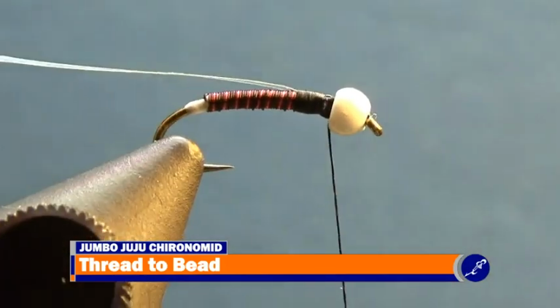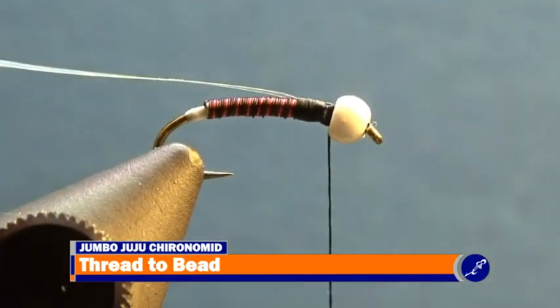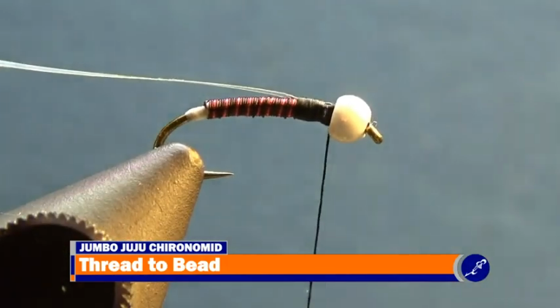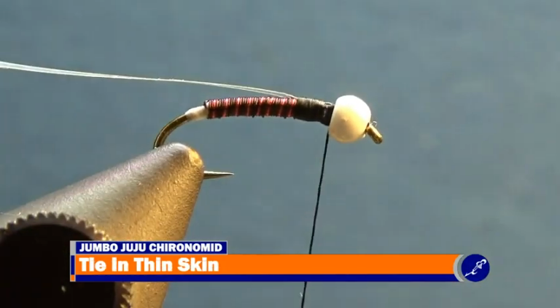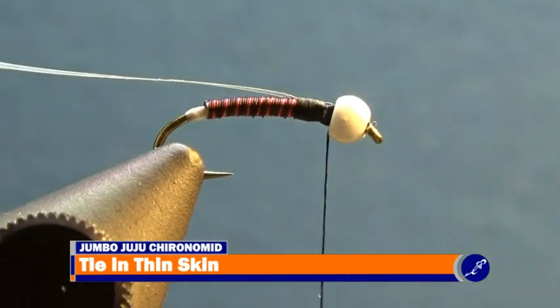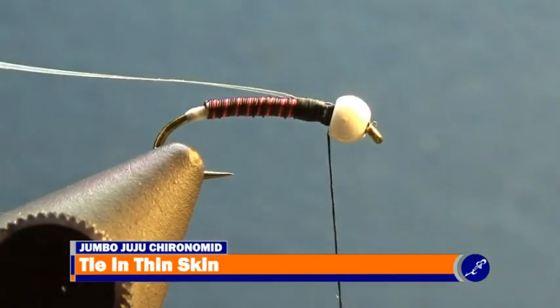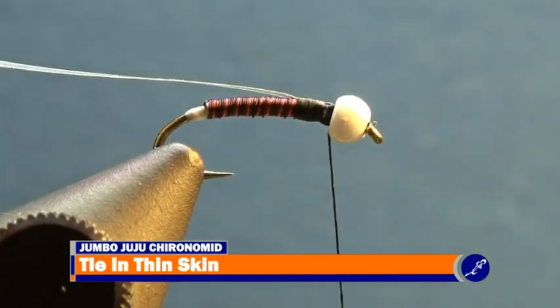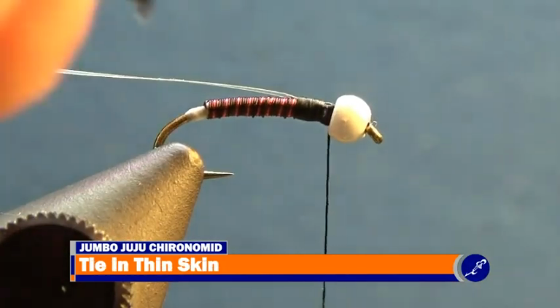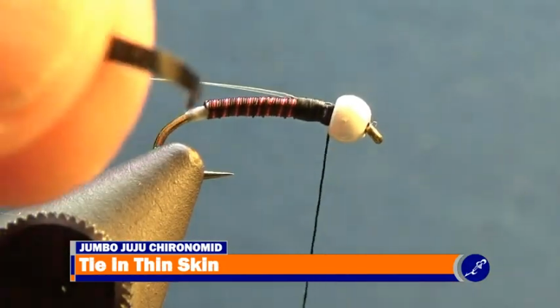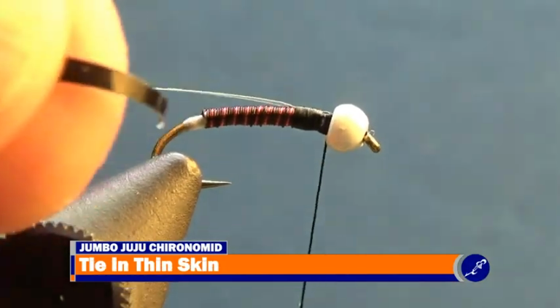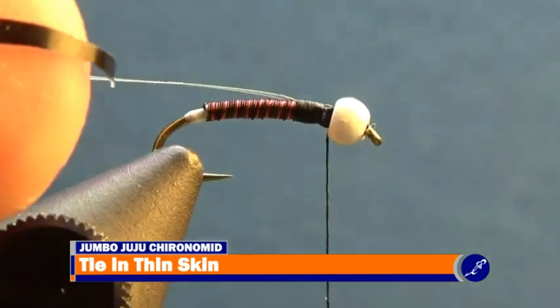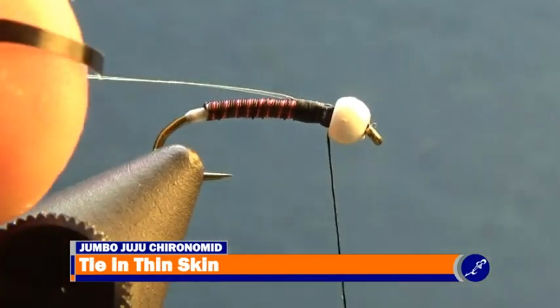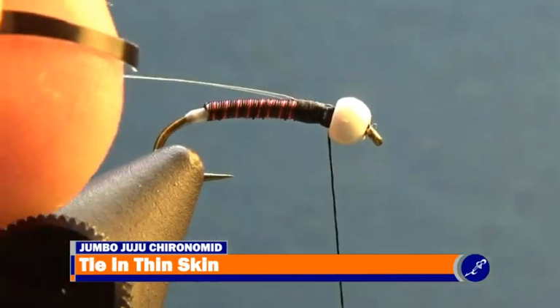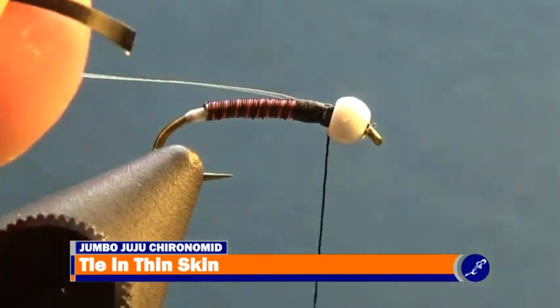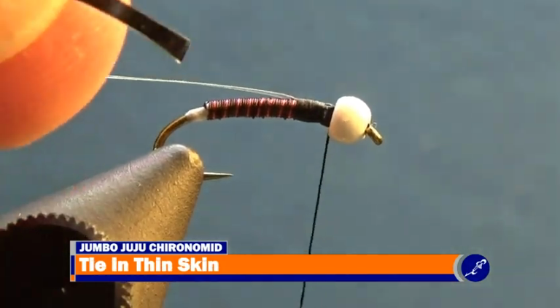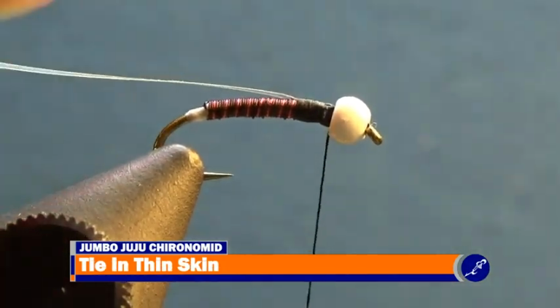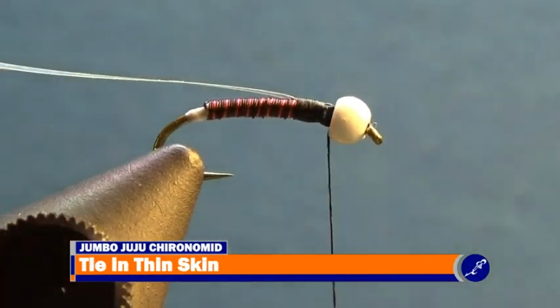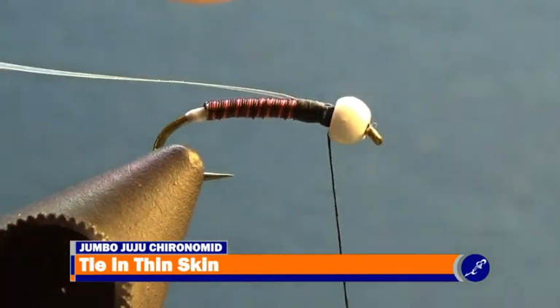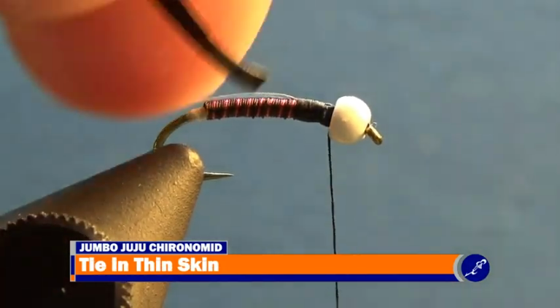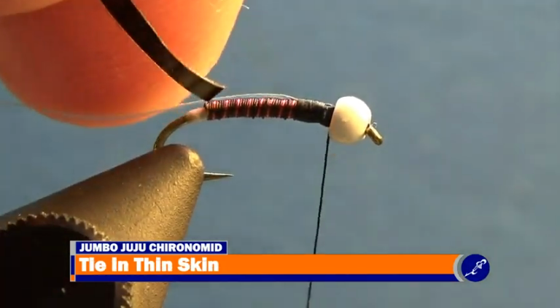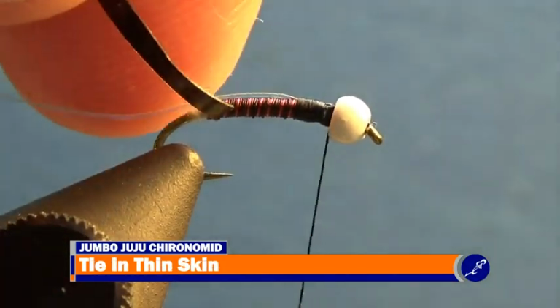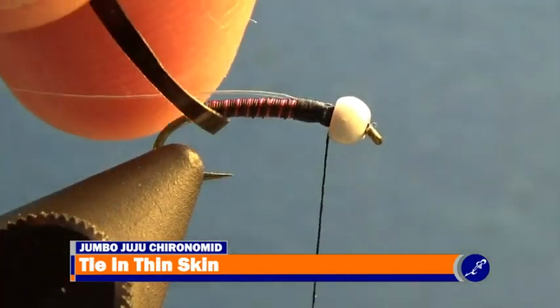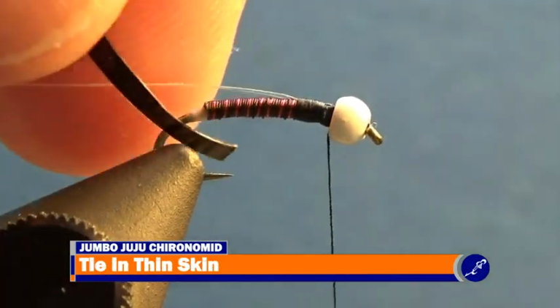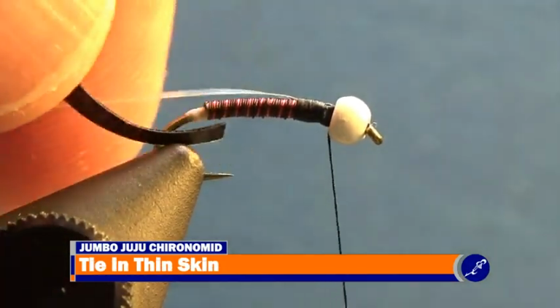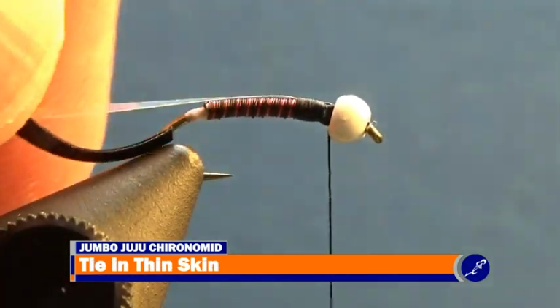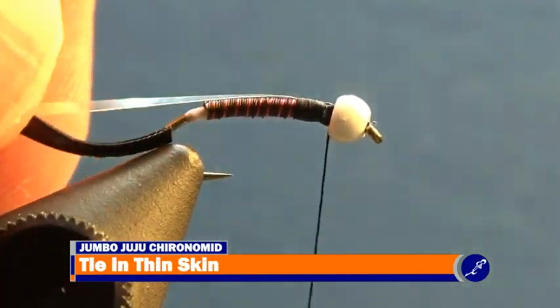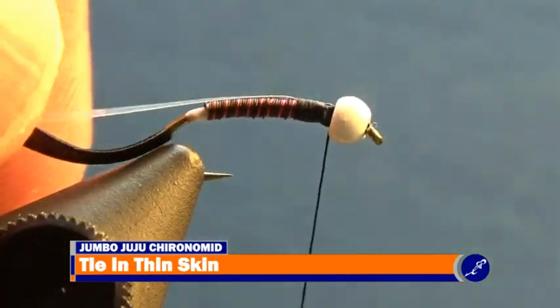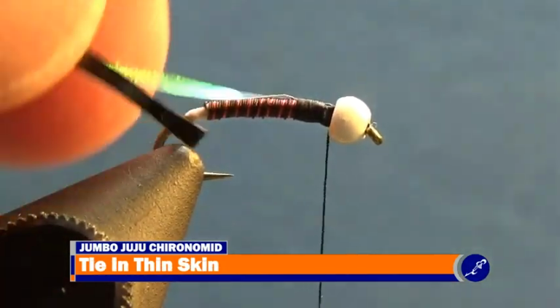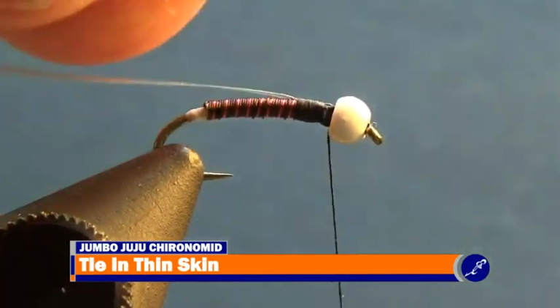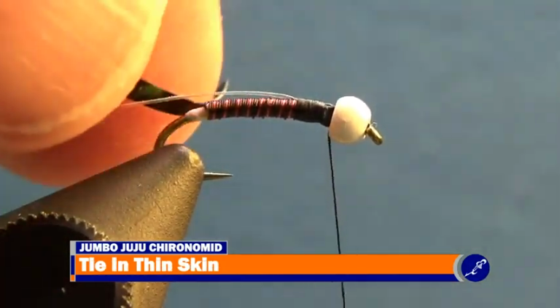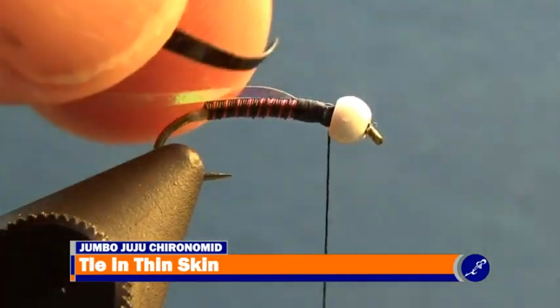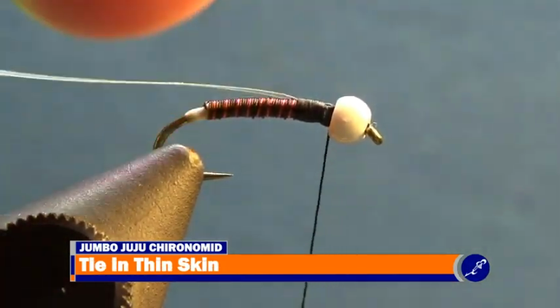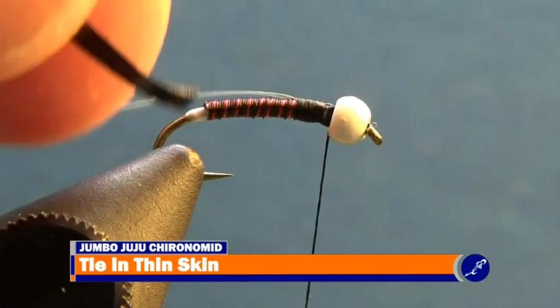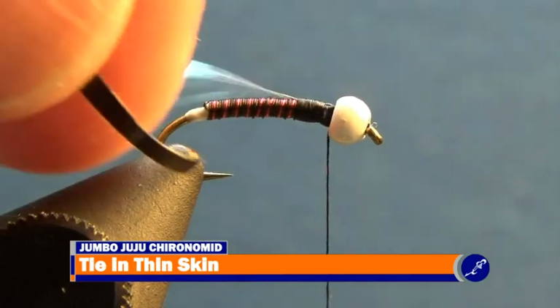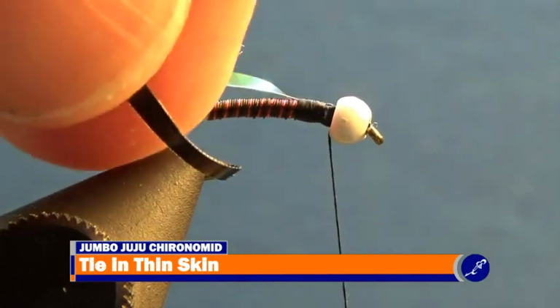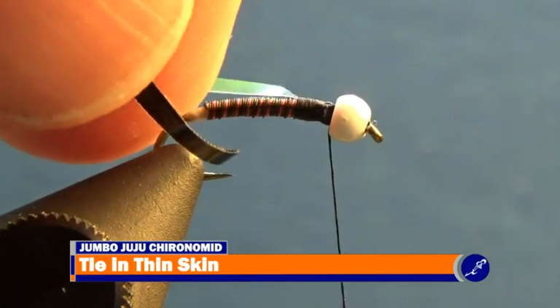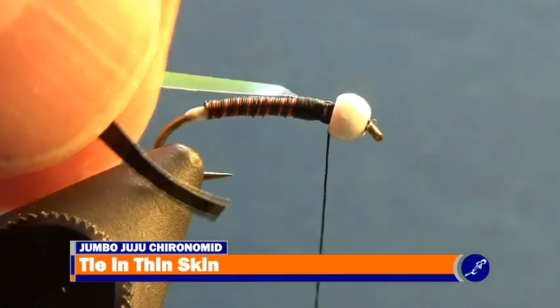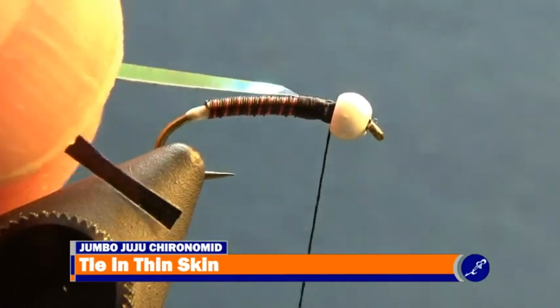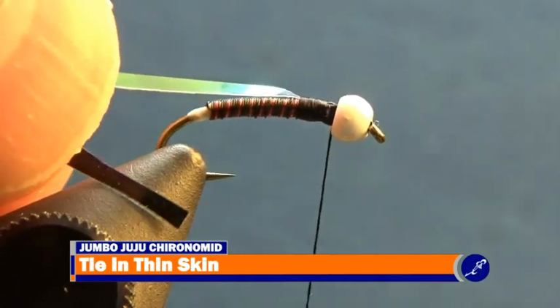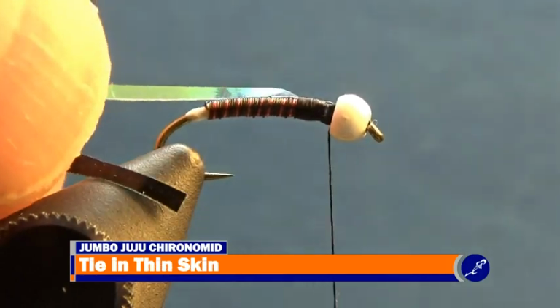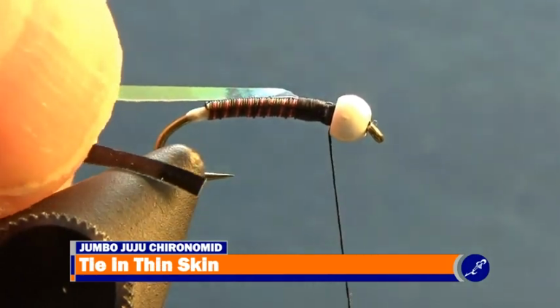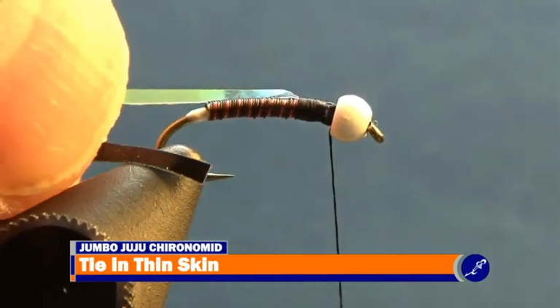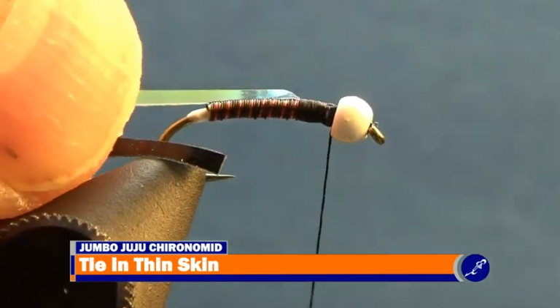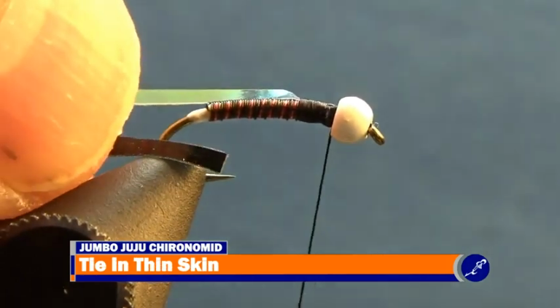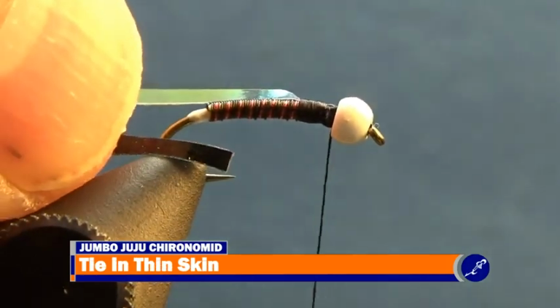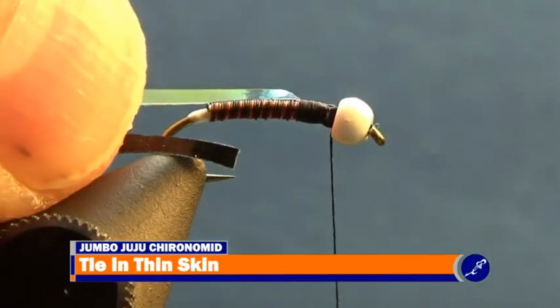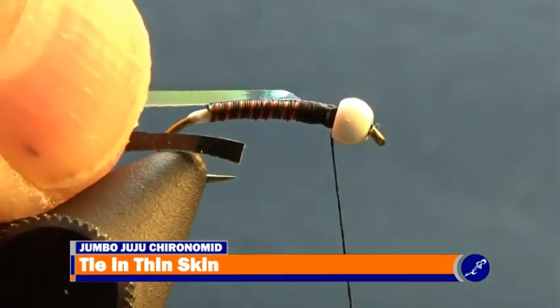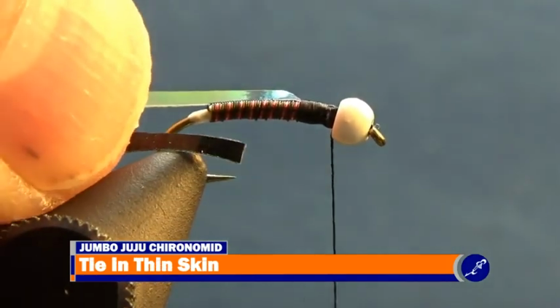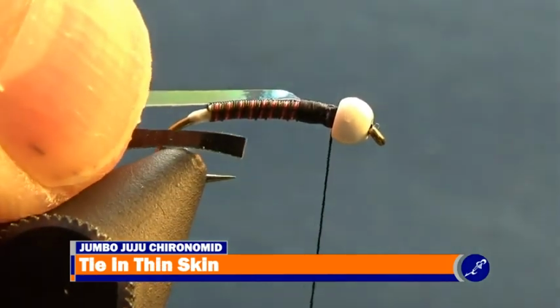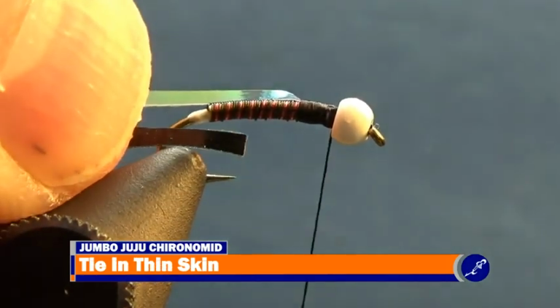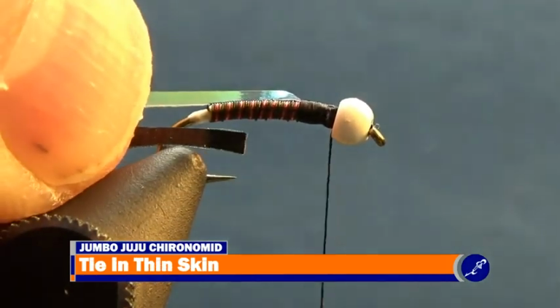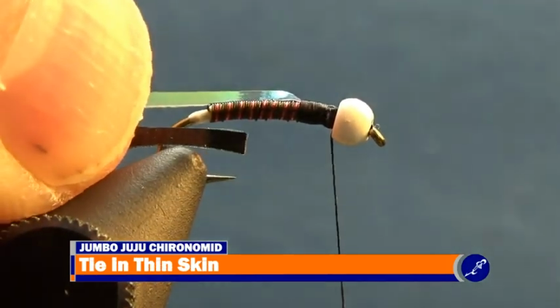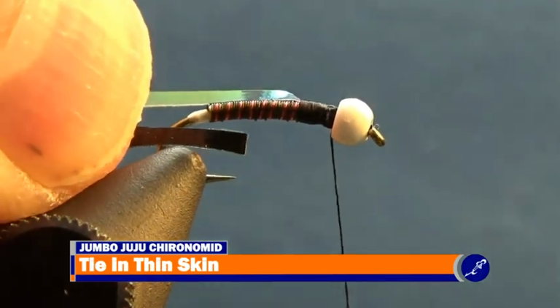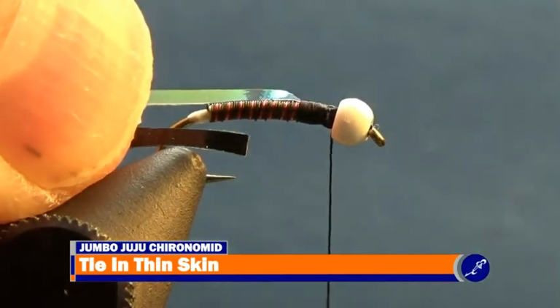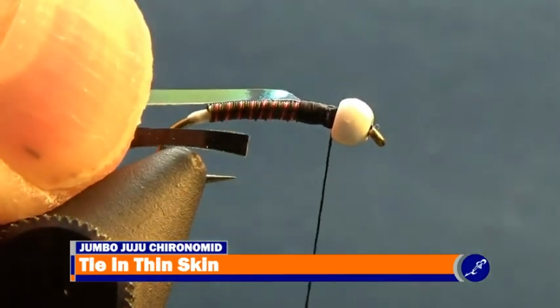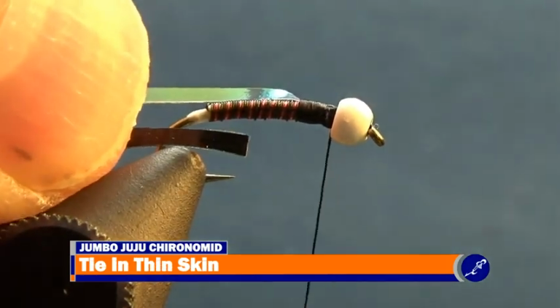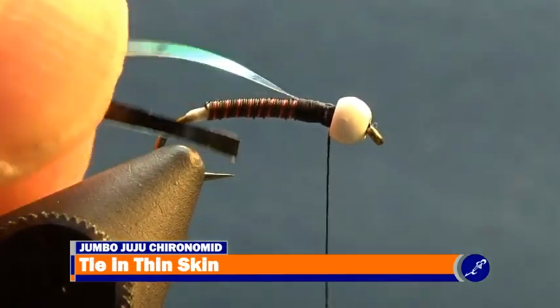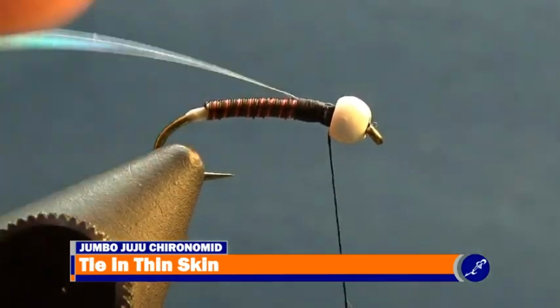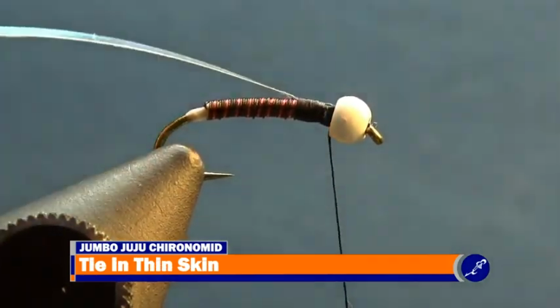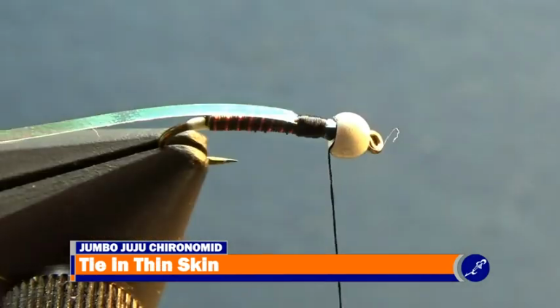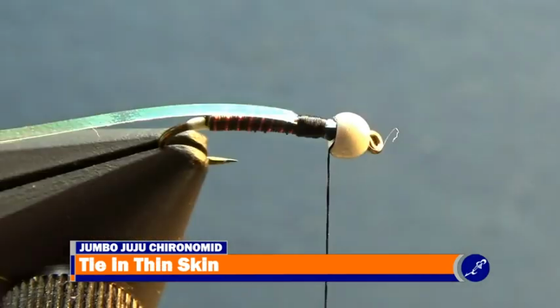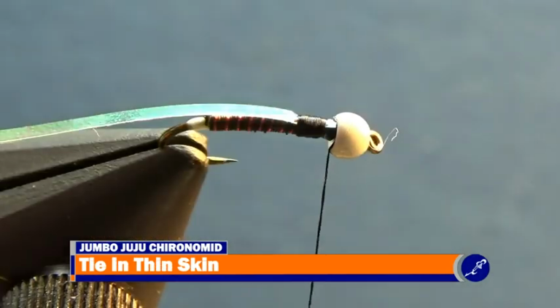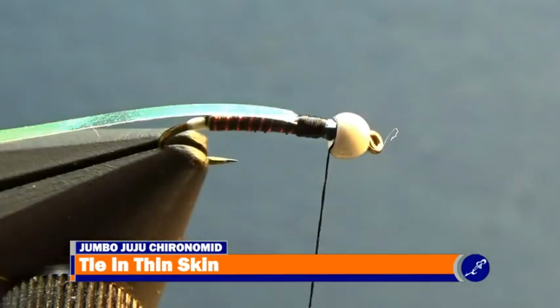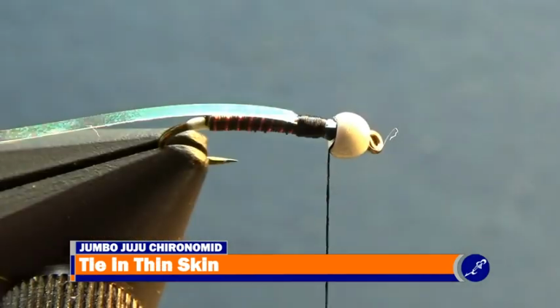Cut a piece of black thin skin that is about half the hook gap wide and reaches past the back of the fly. For this size 16 hook, that is about an eighth of an inch wide. Tie this piece of thin skin in the same way the tinsel was tied in.